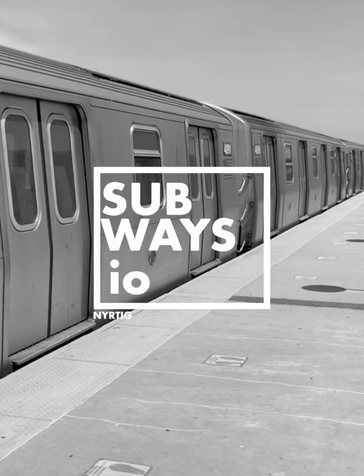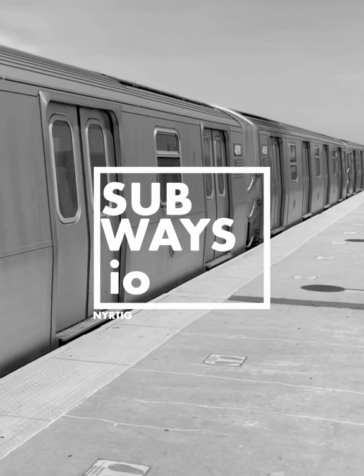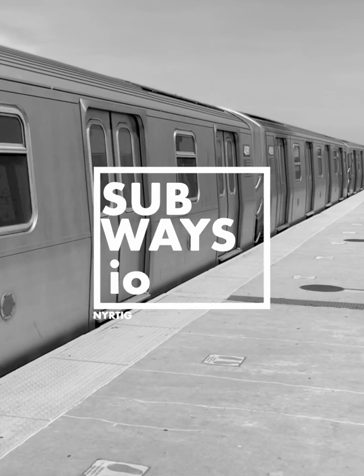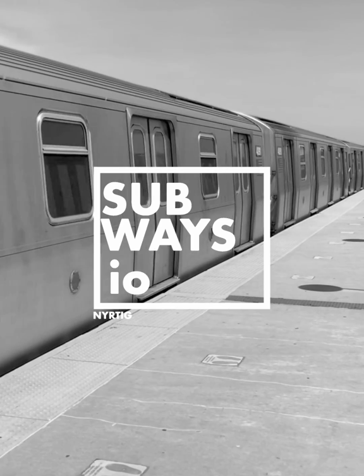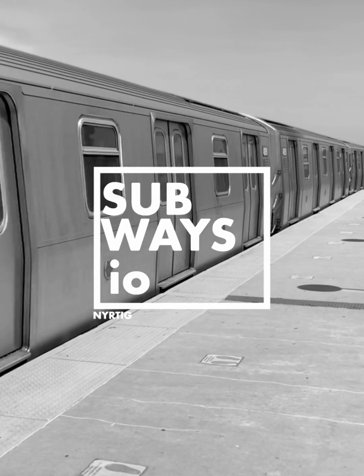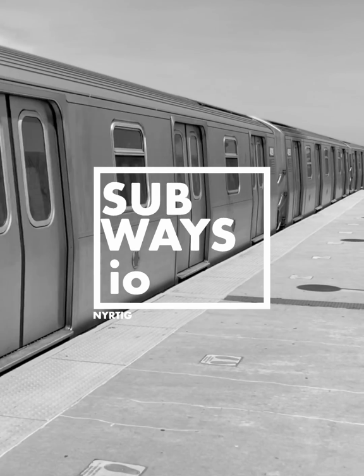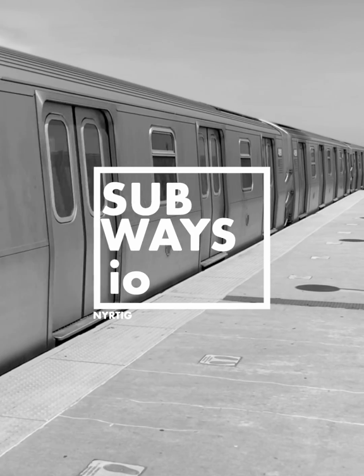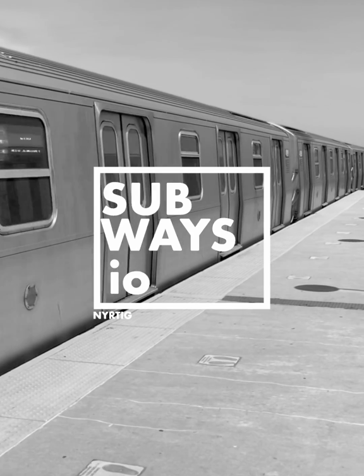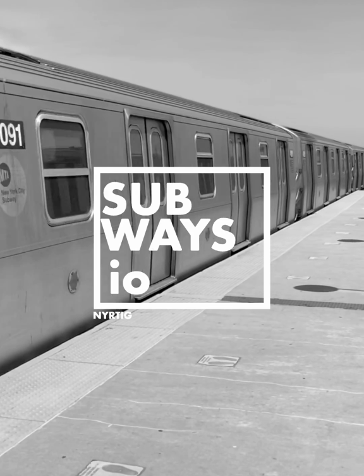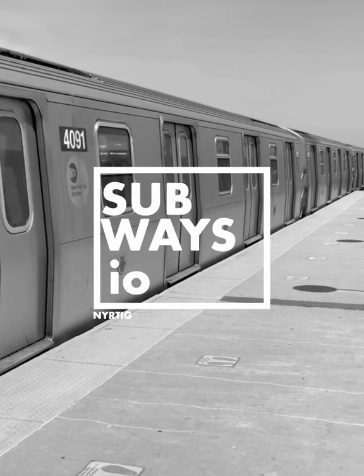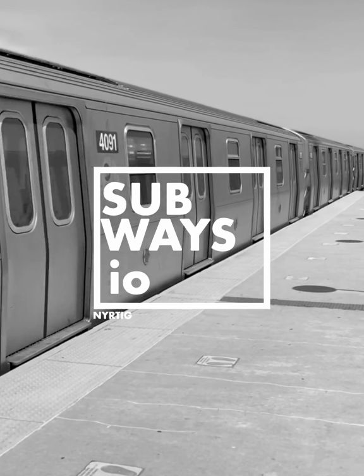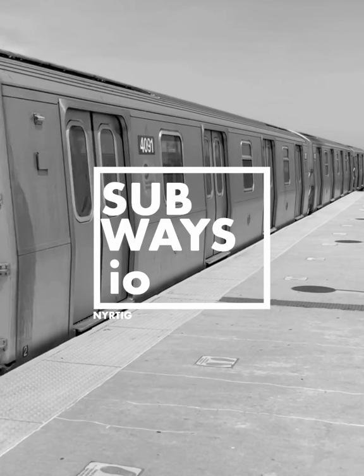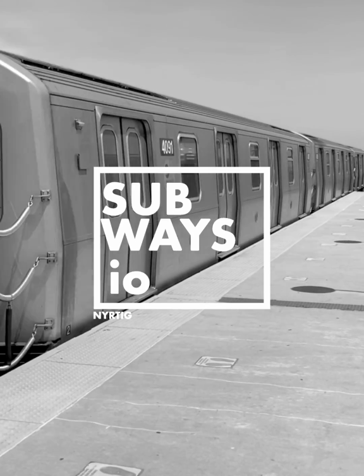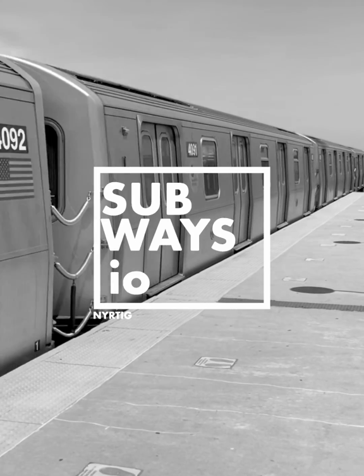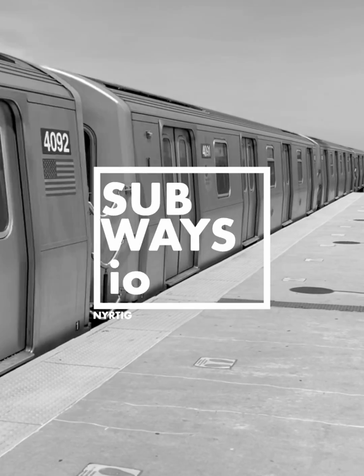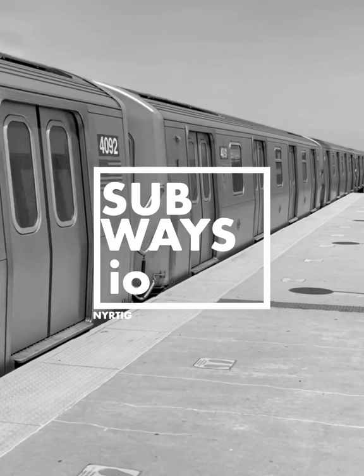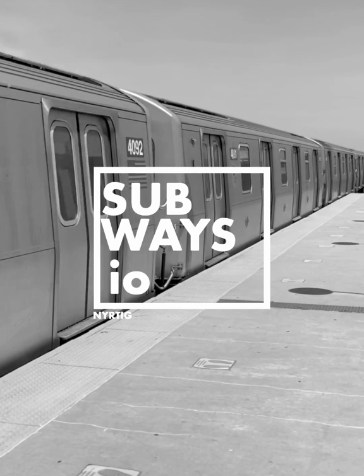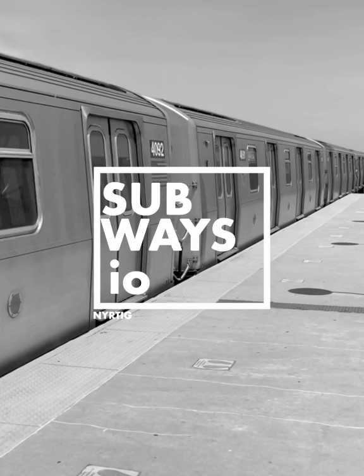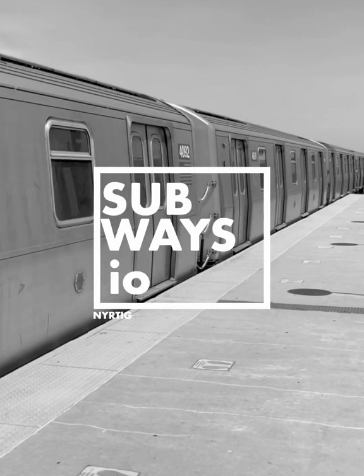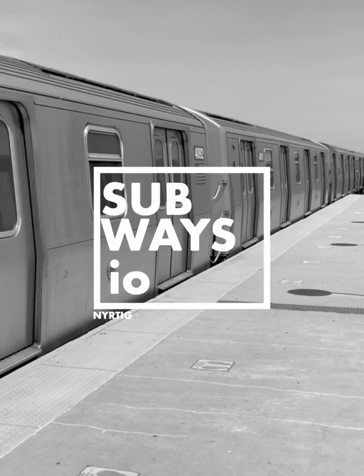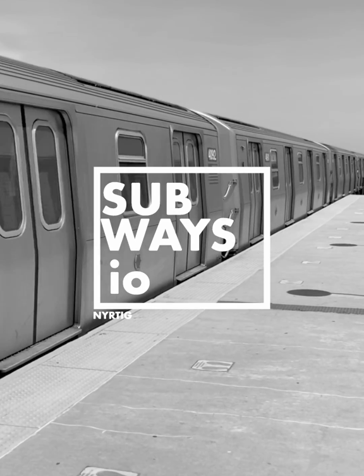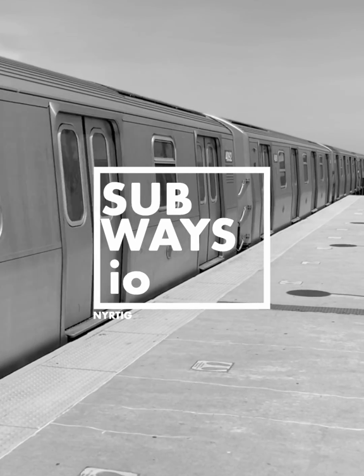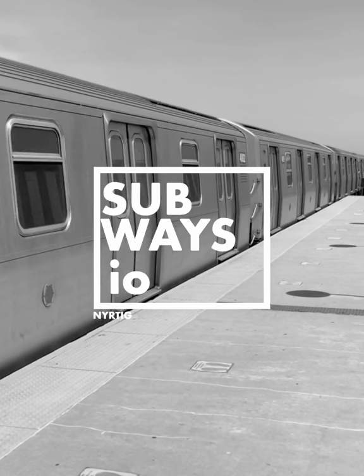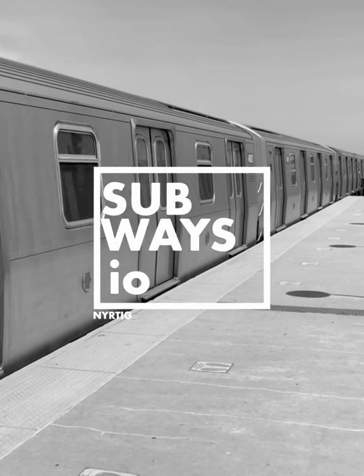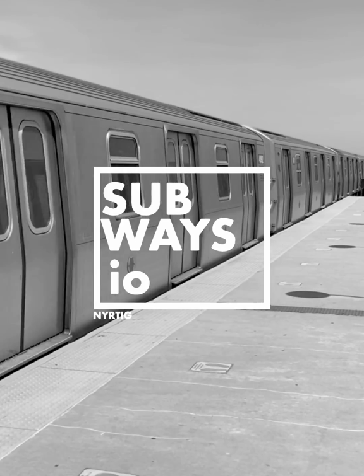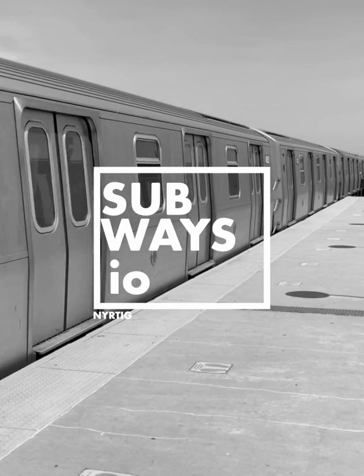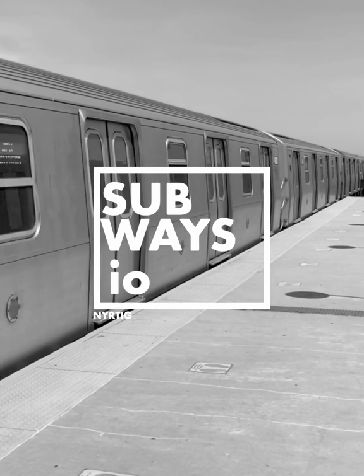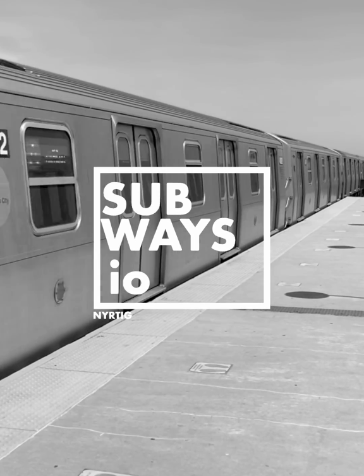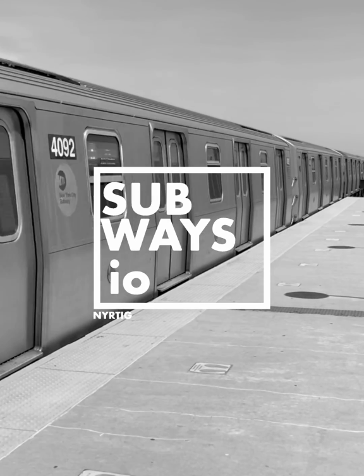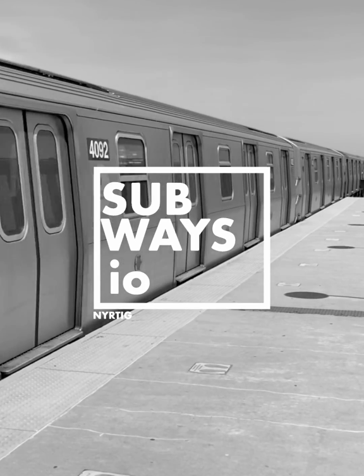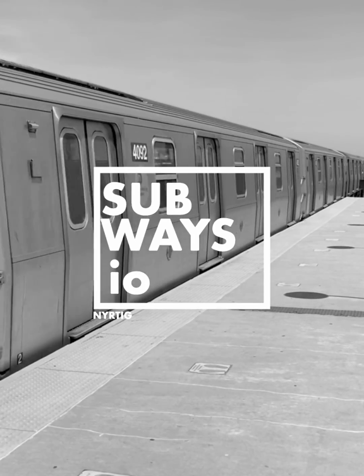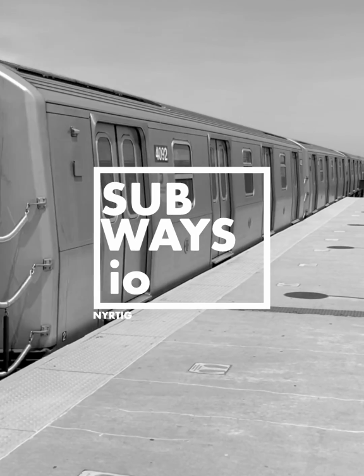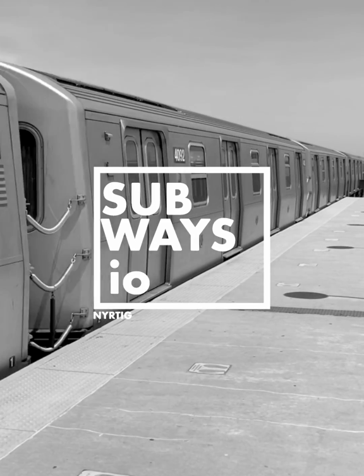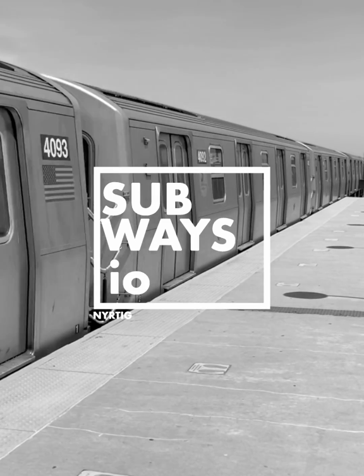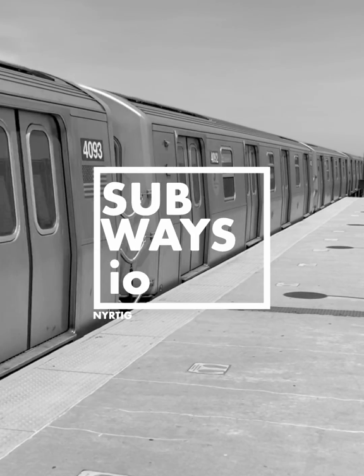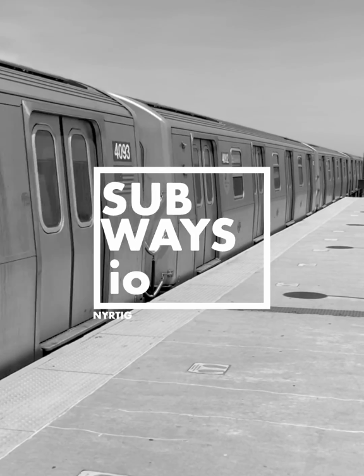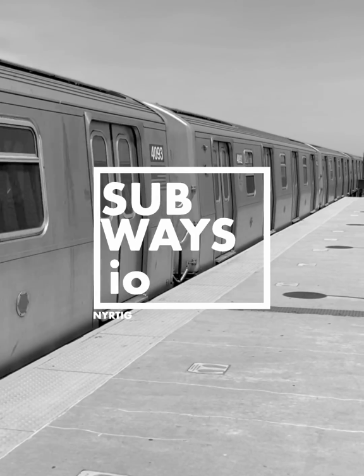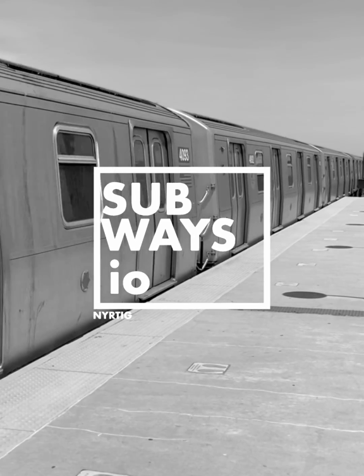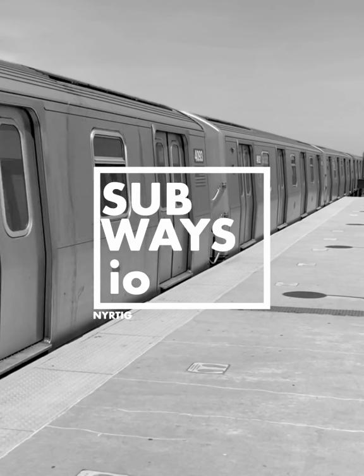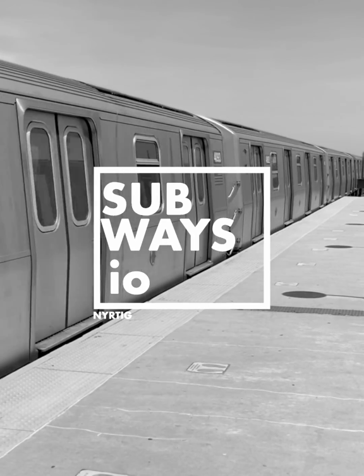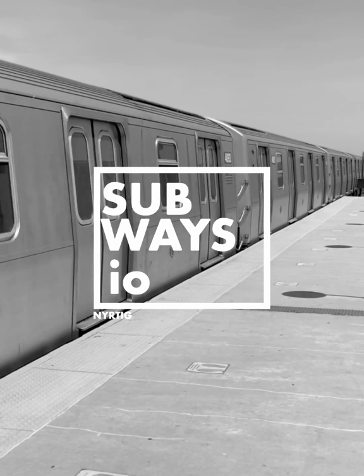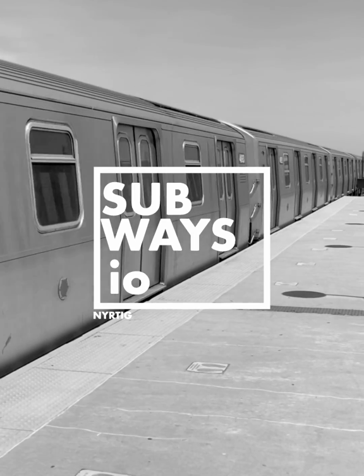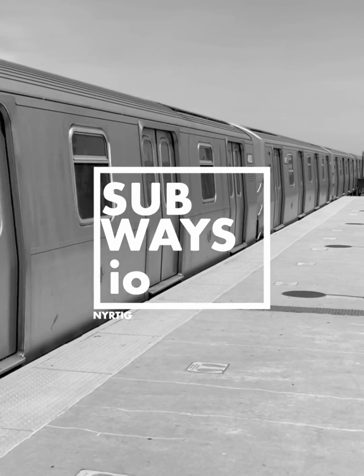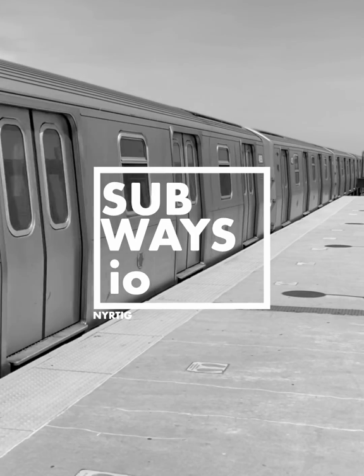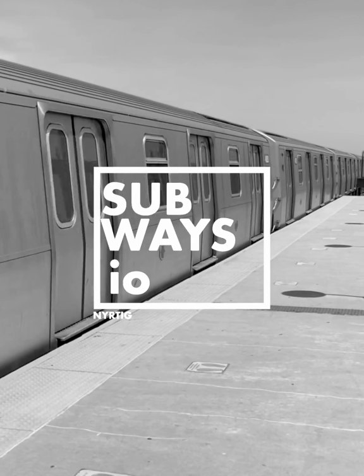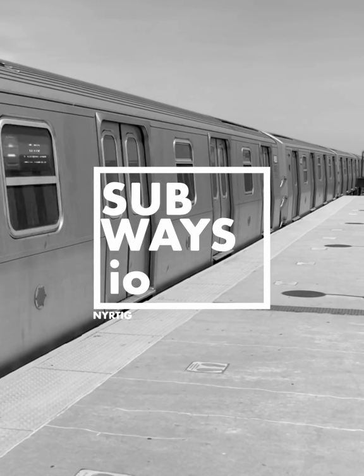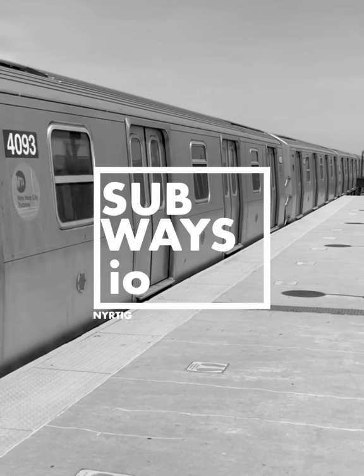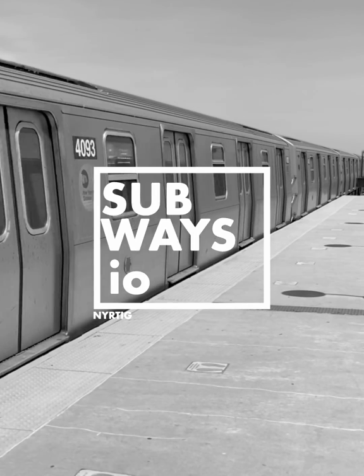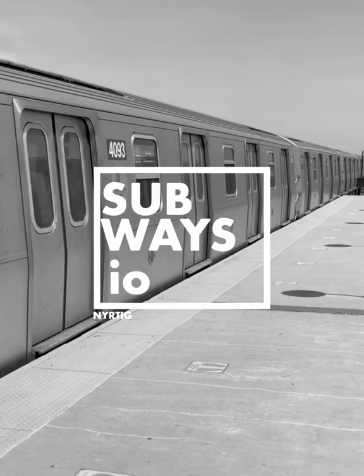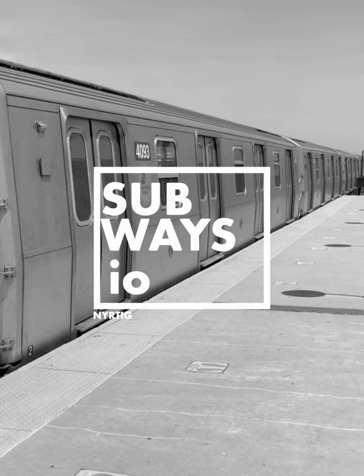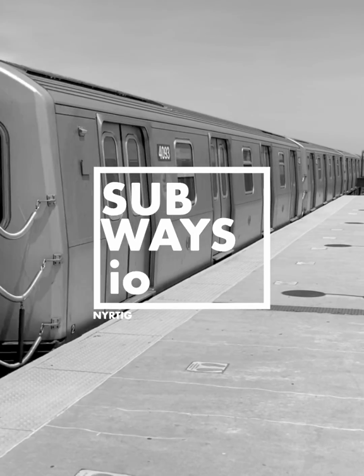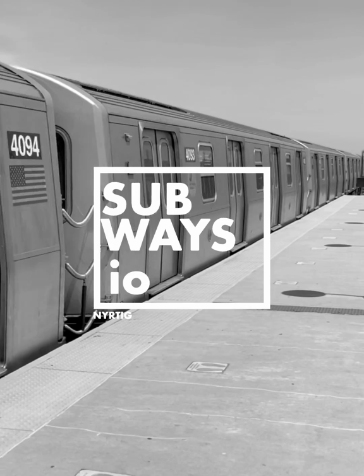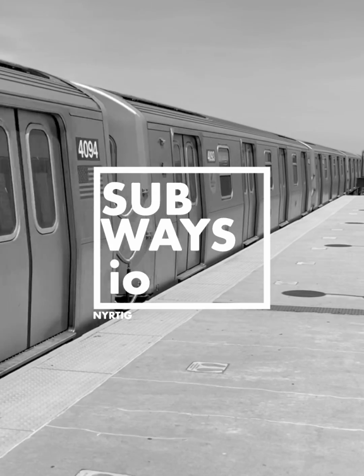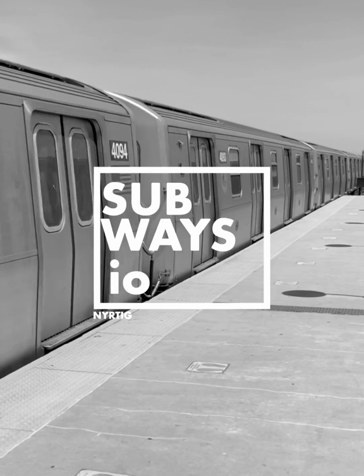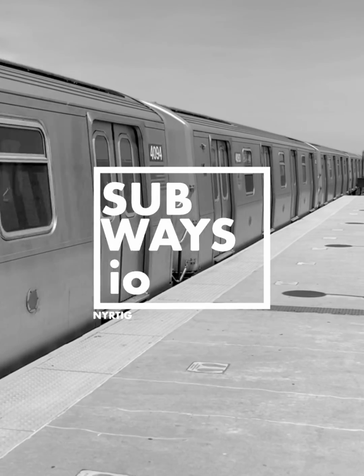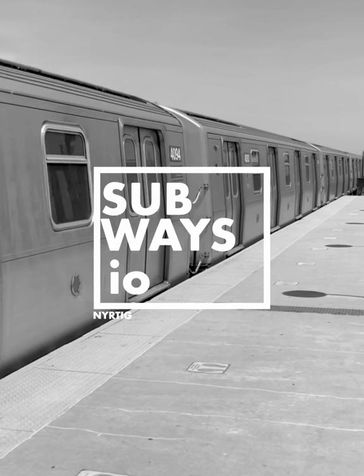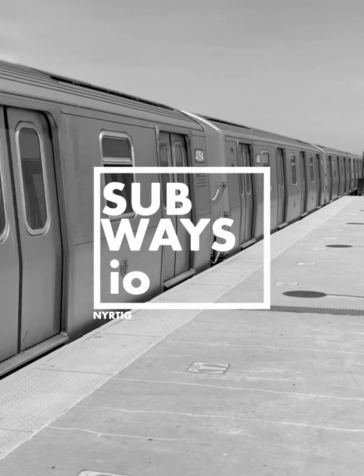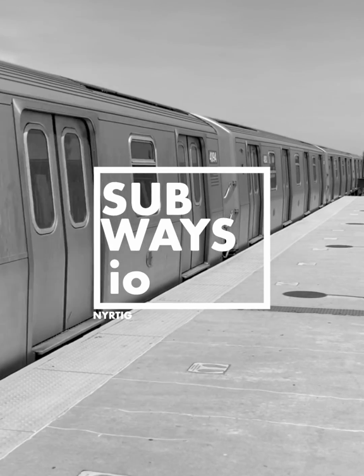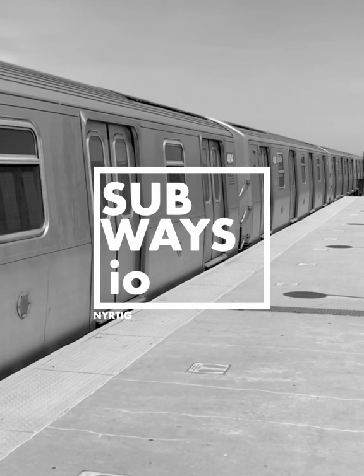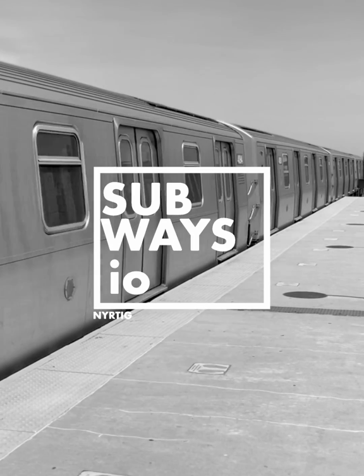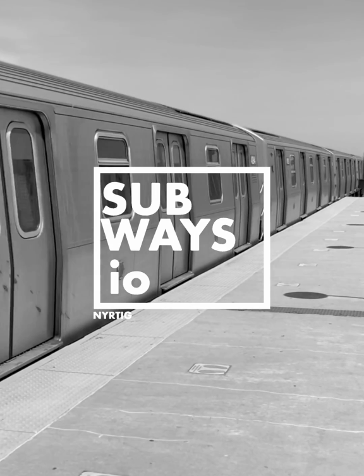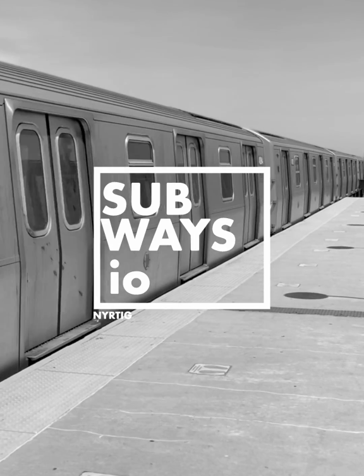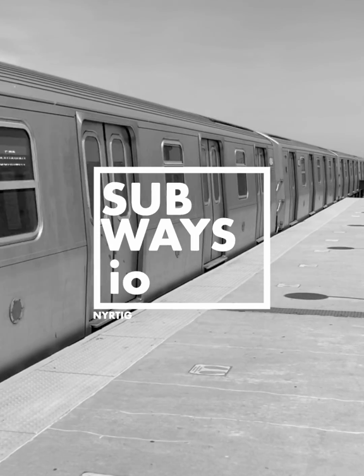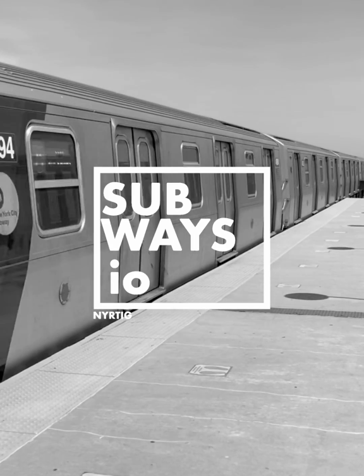Here's a snippet from our Subways.IO R211 content, covering everything you need to know about these units. Let's dive in.